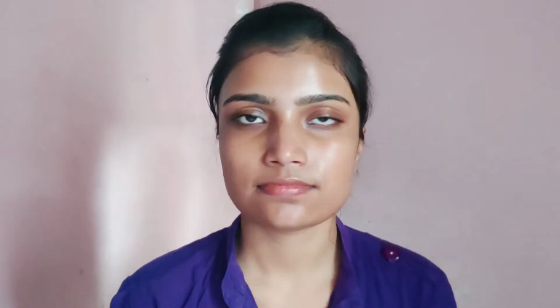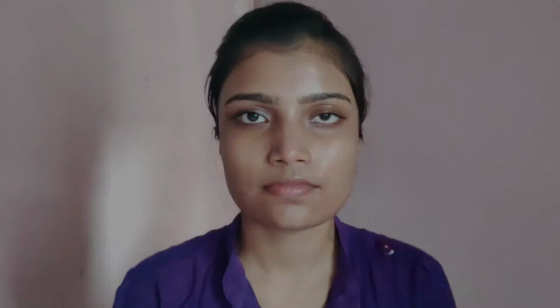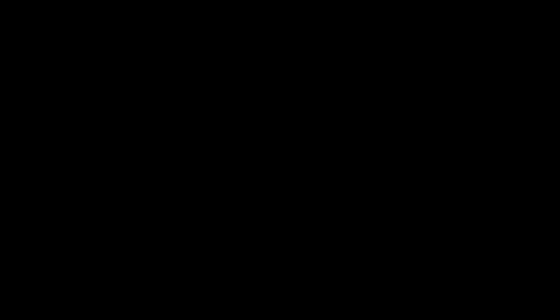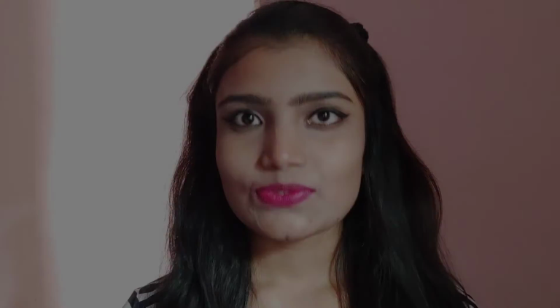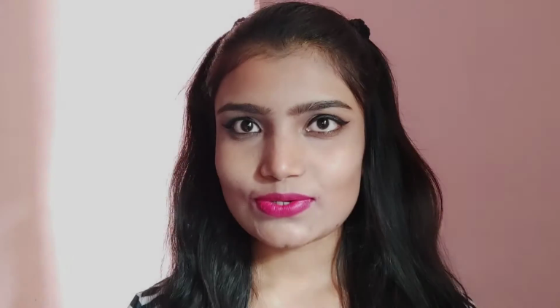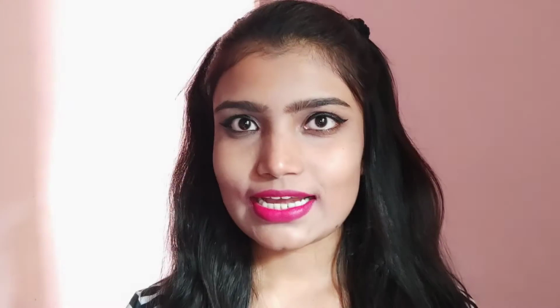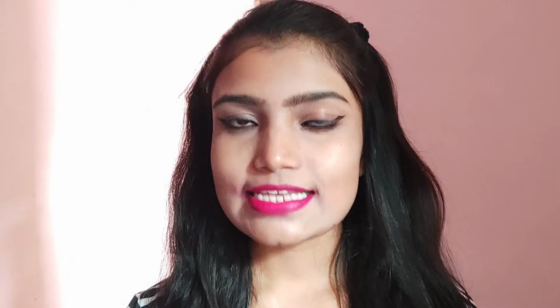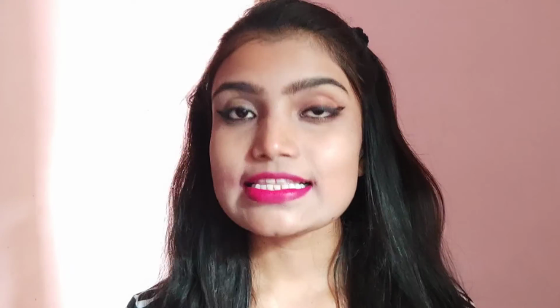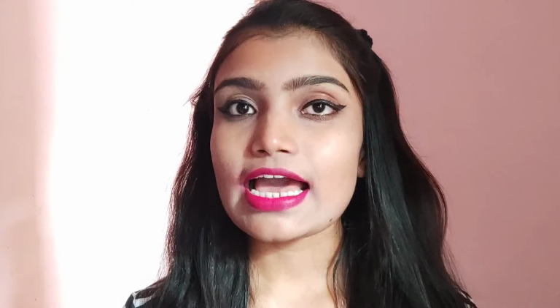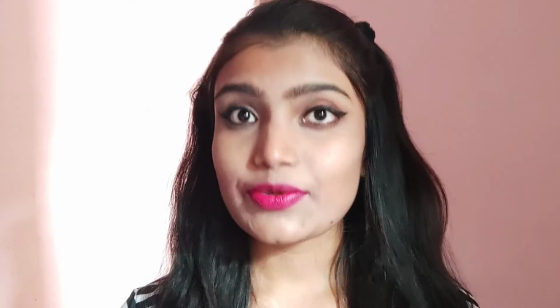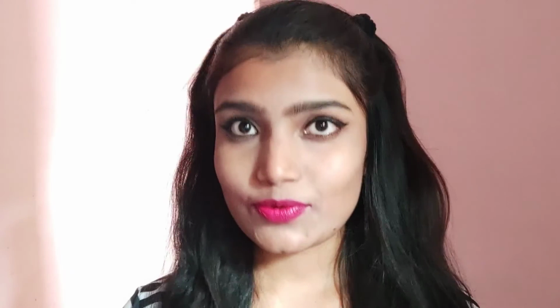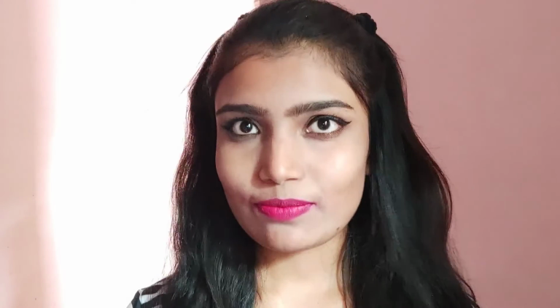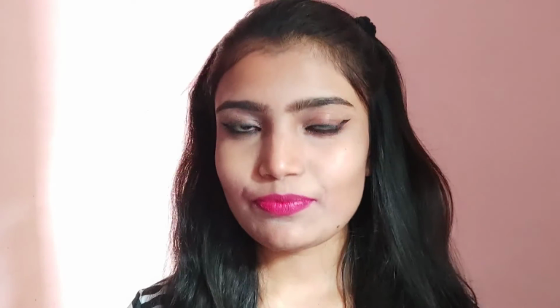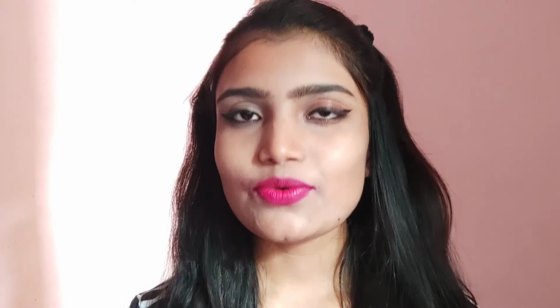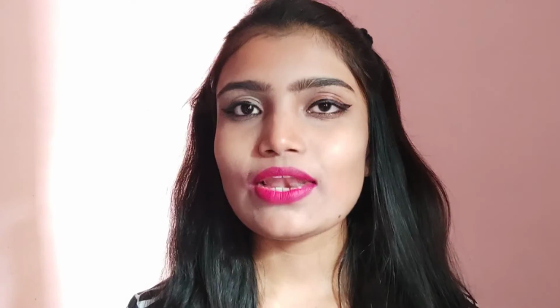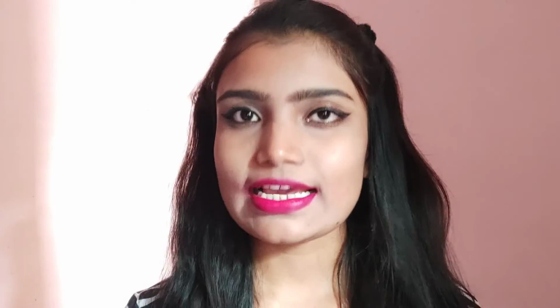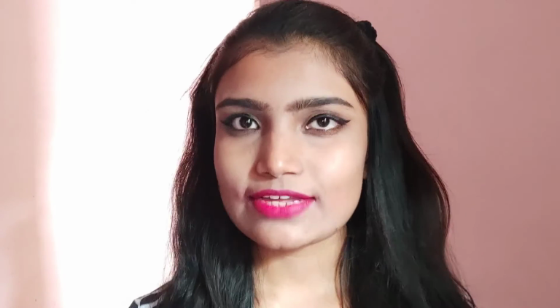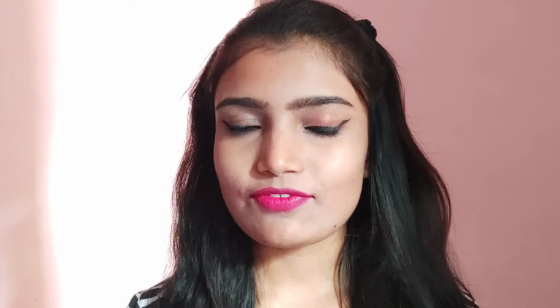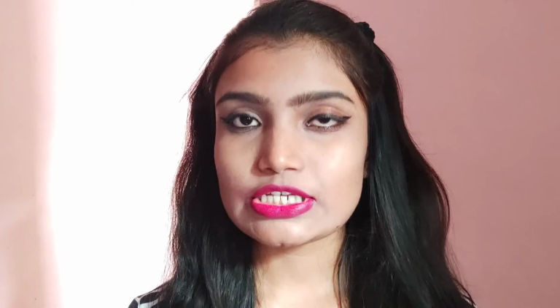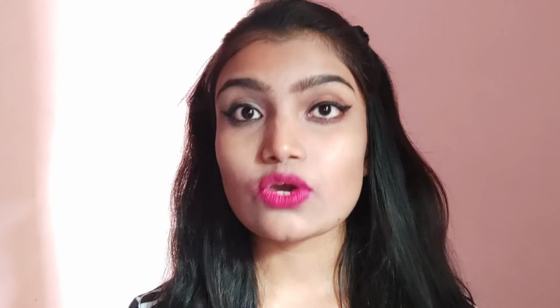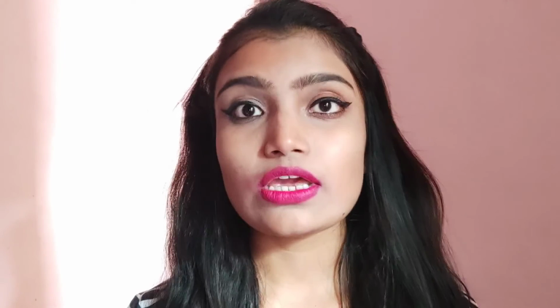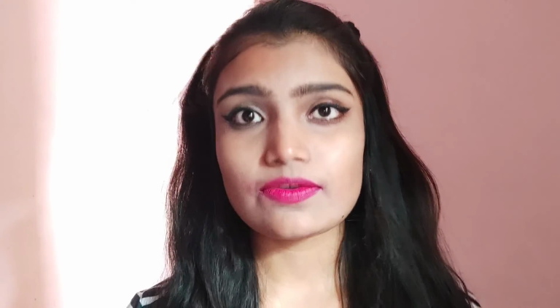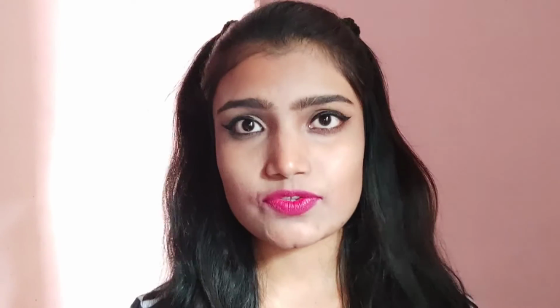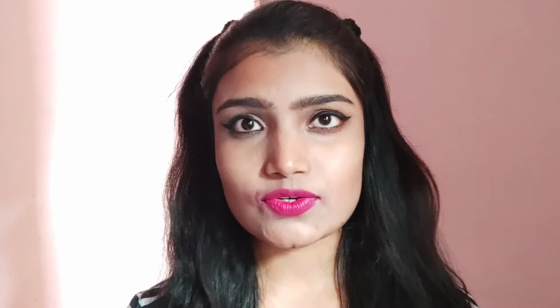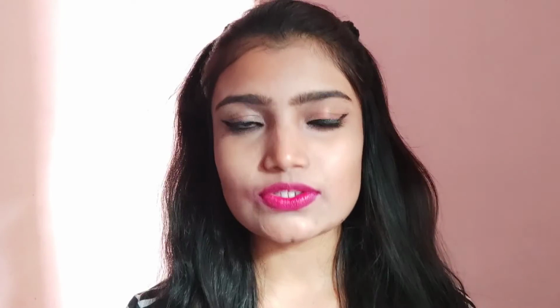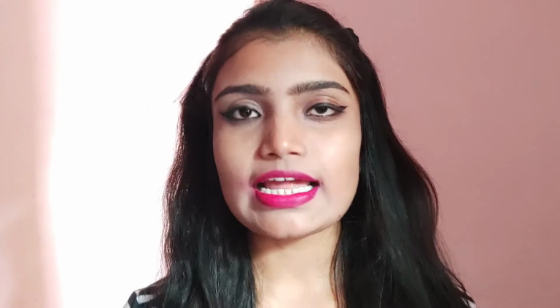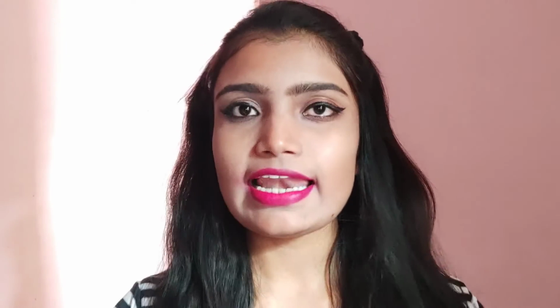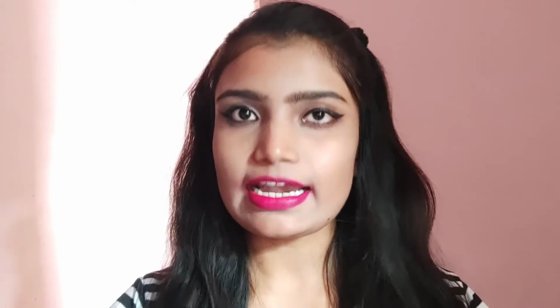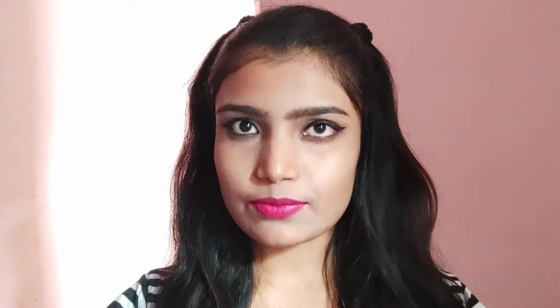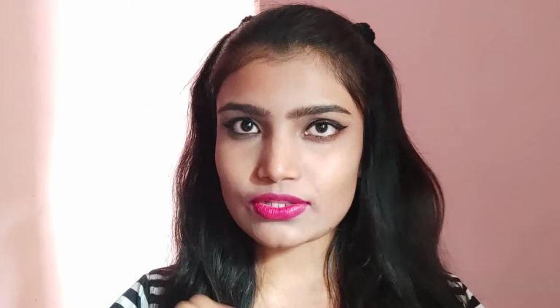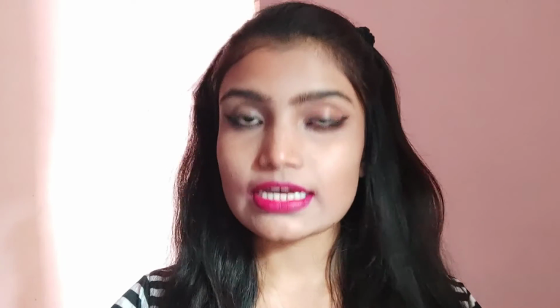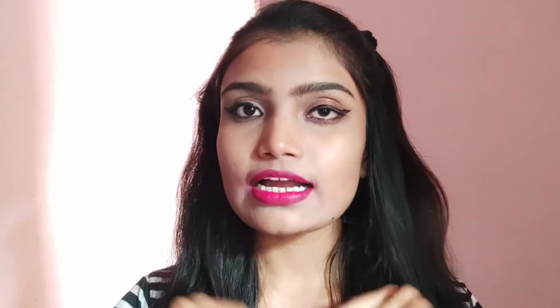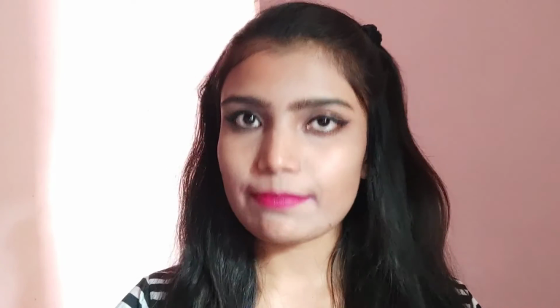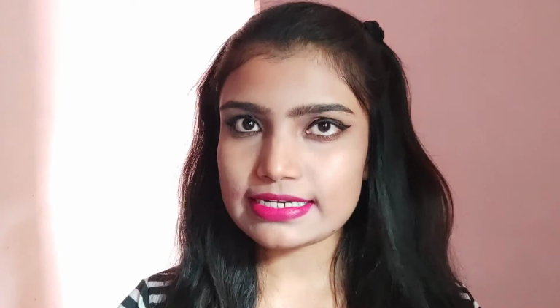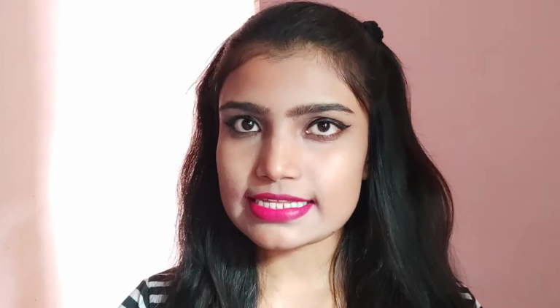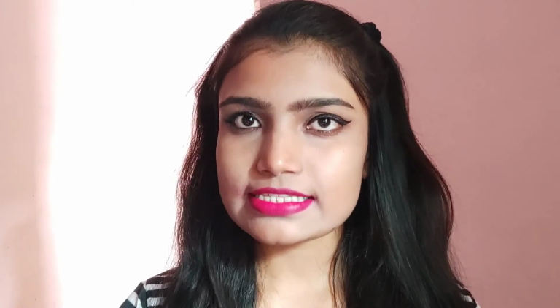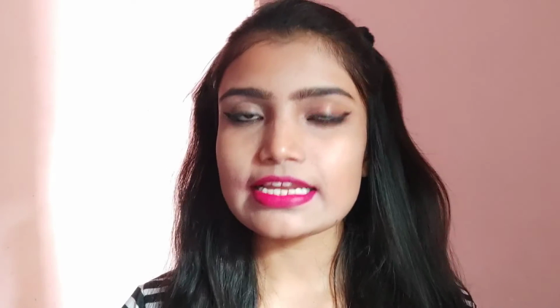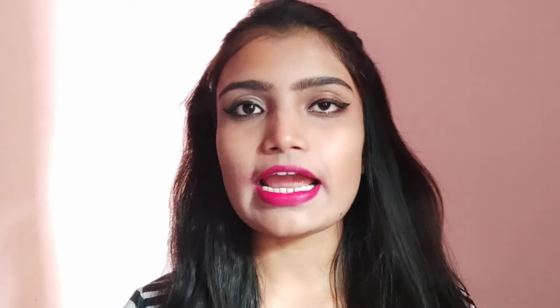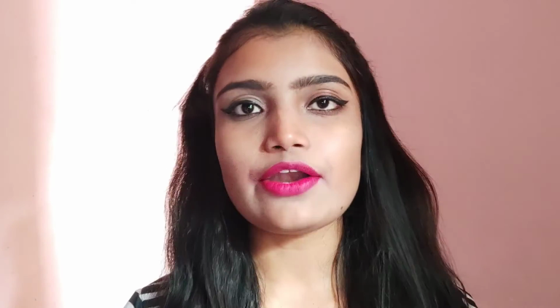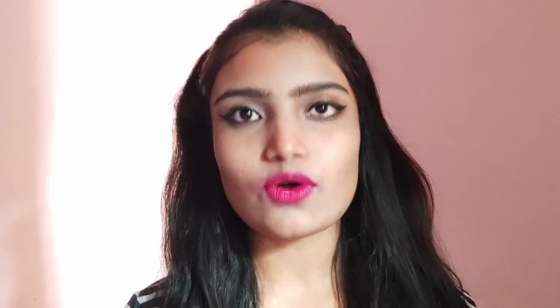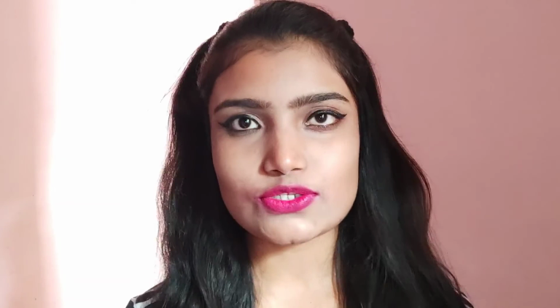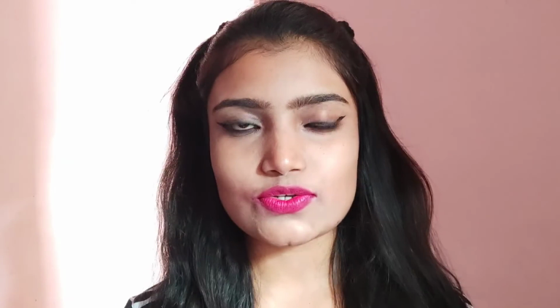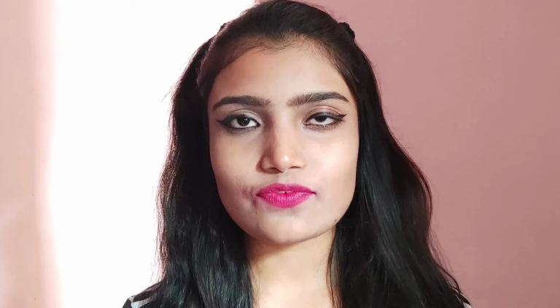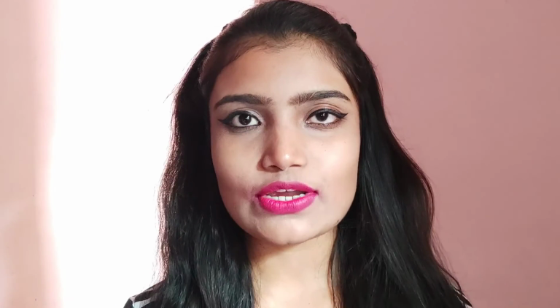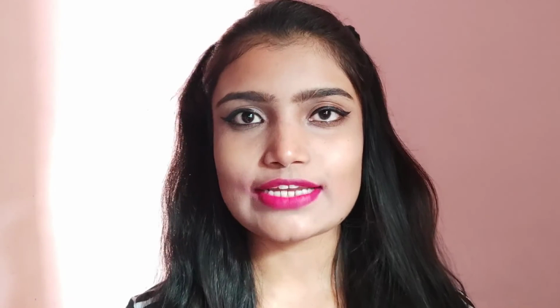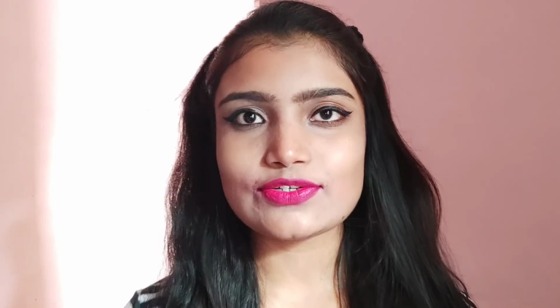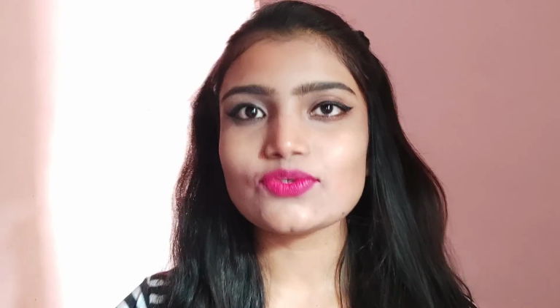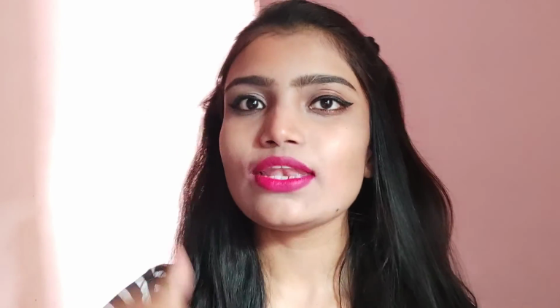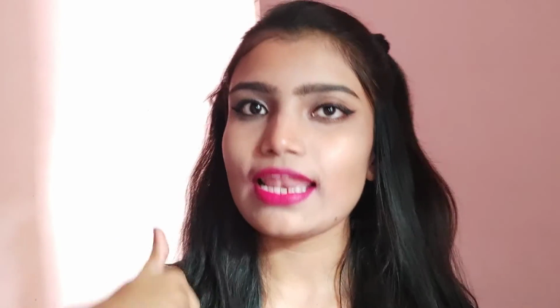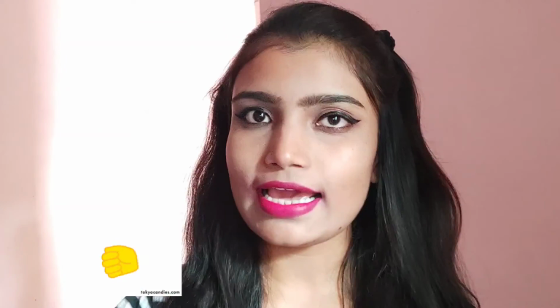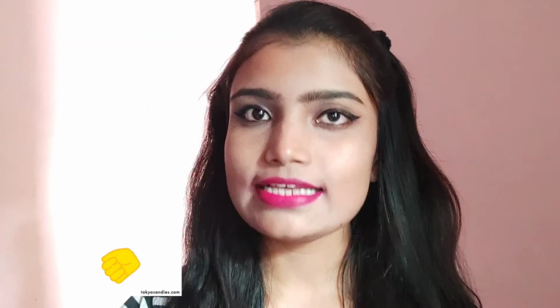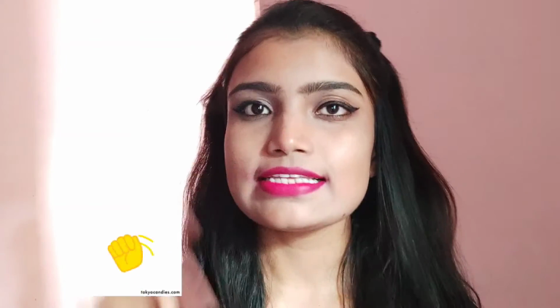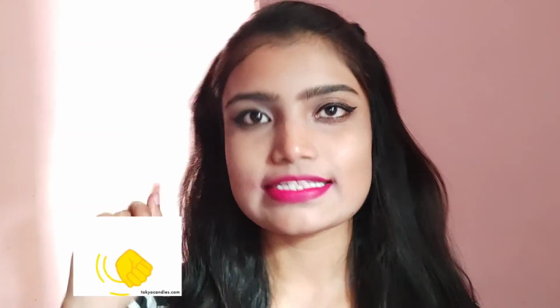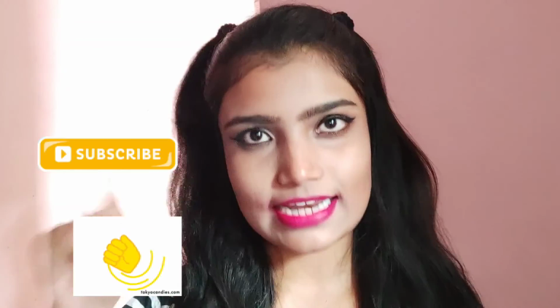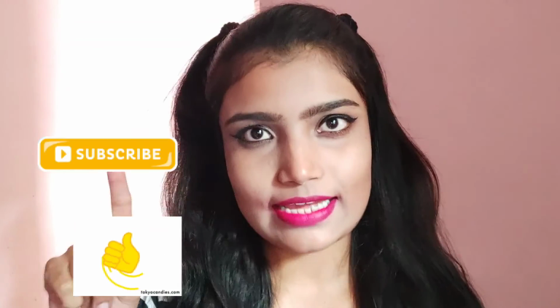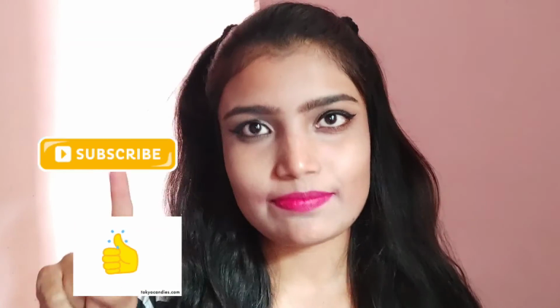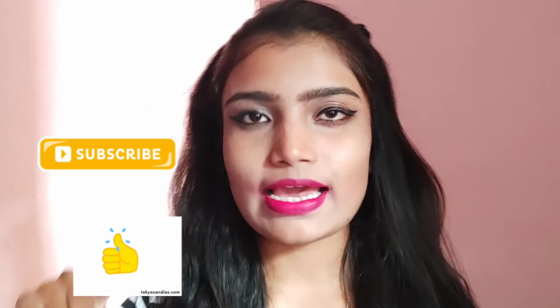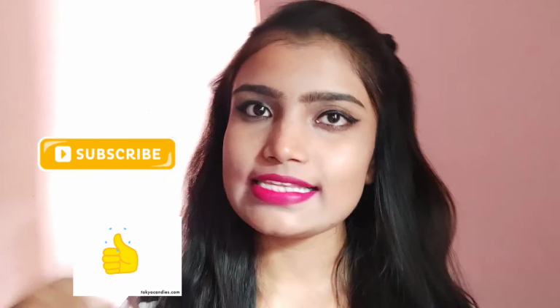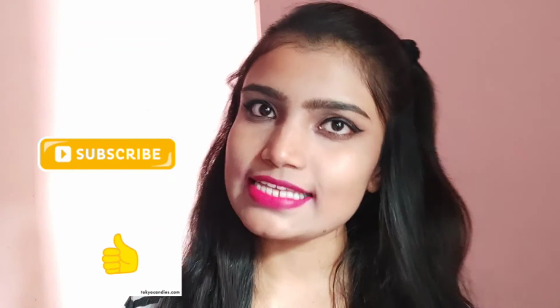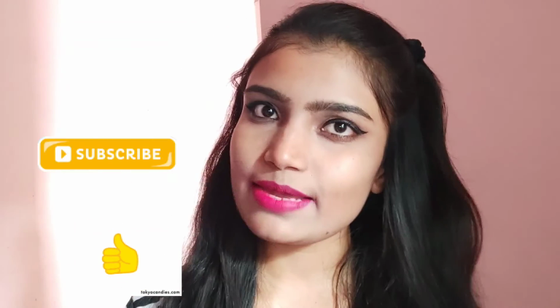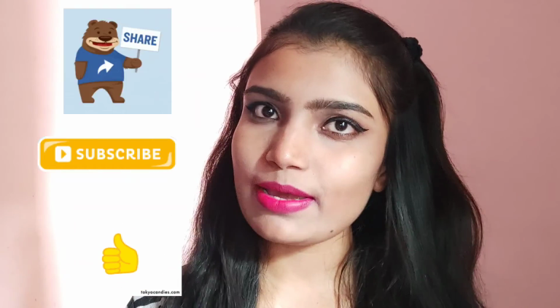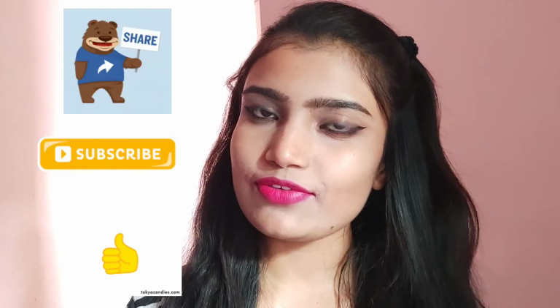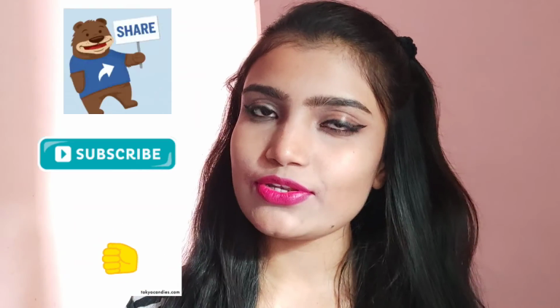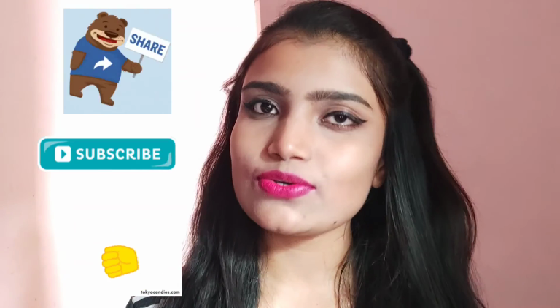So guys, I hope you liked the video. If so, let me know in the comment section. Don't forget to like, subscribe and share my videos.